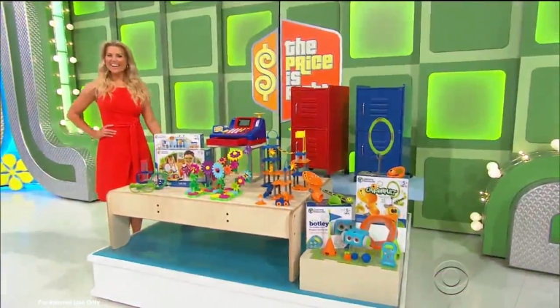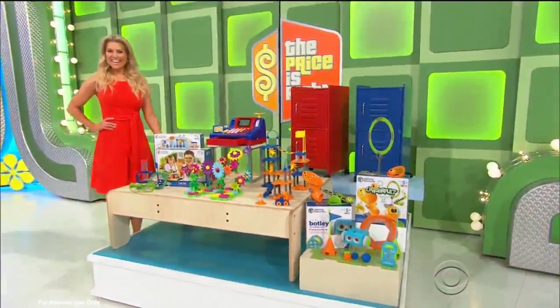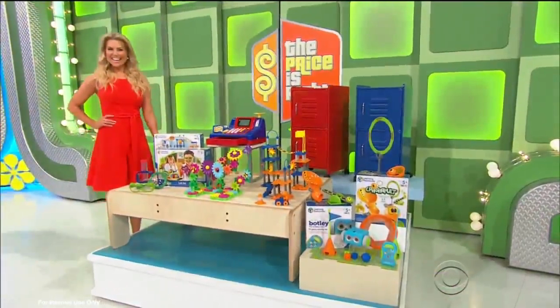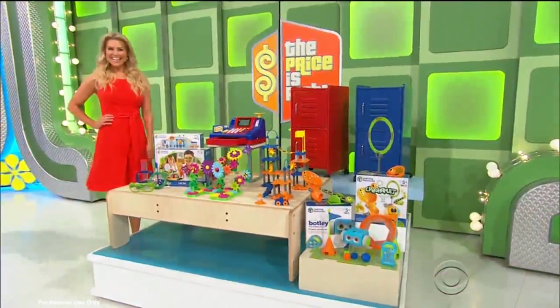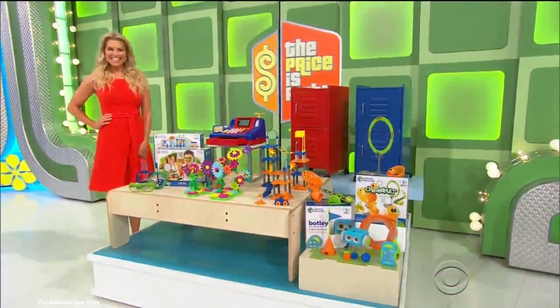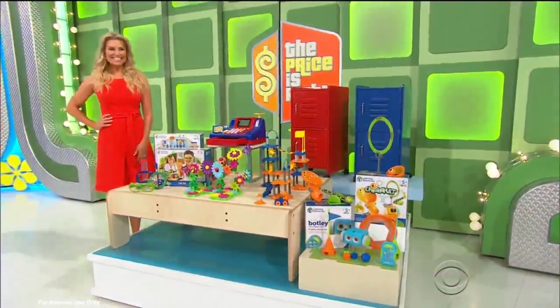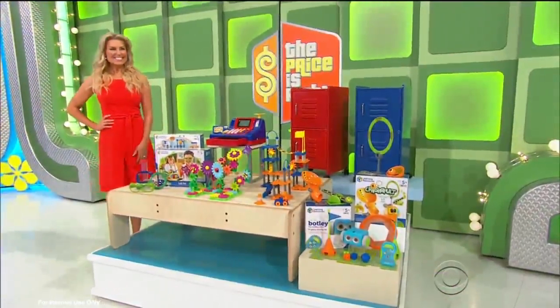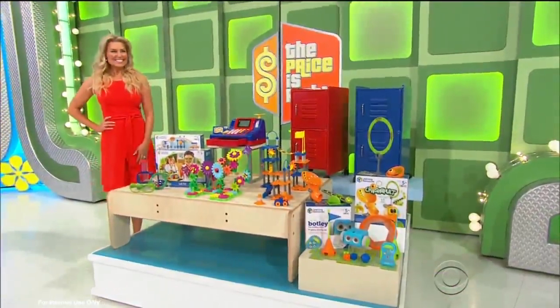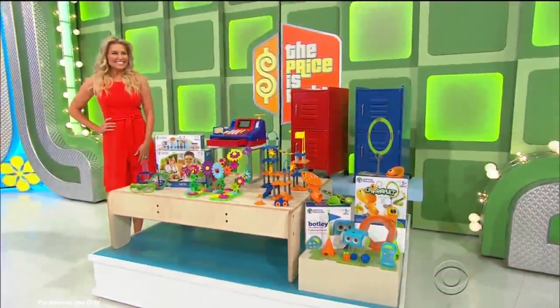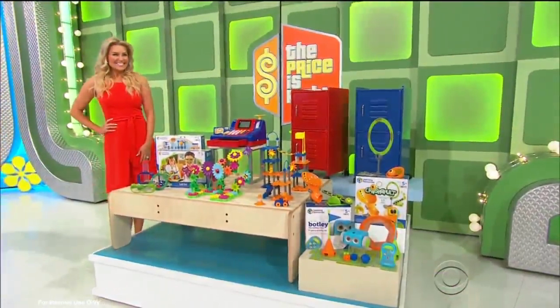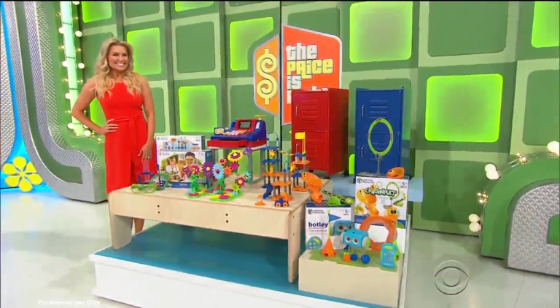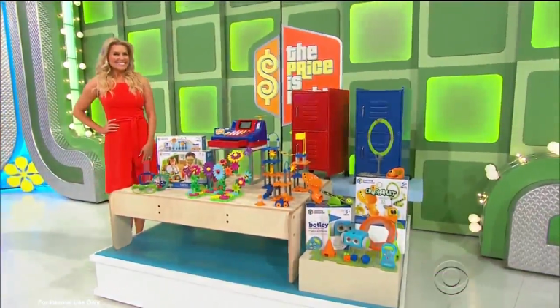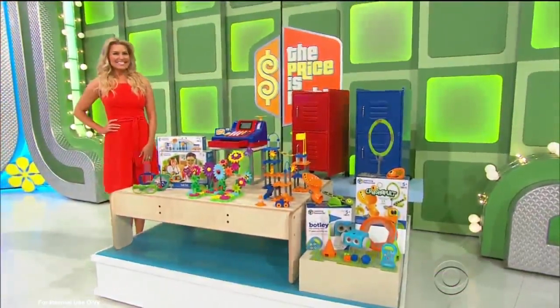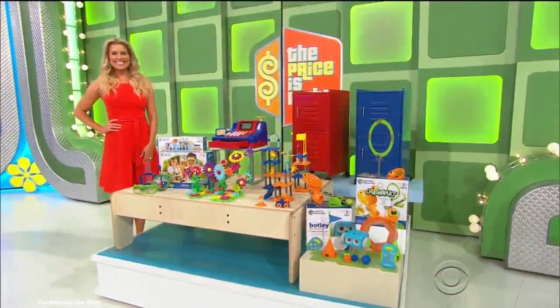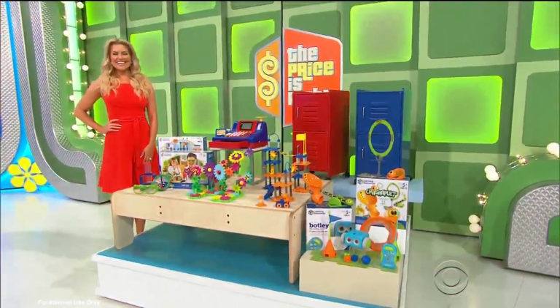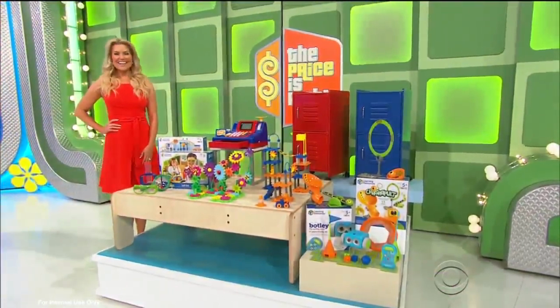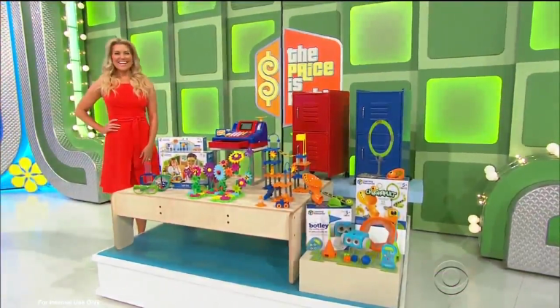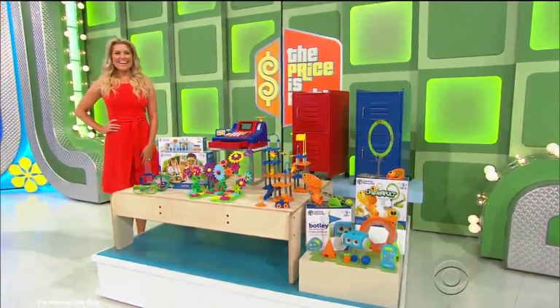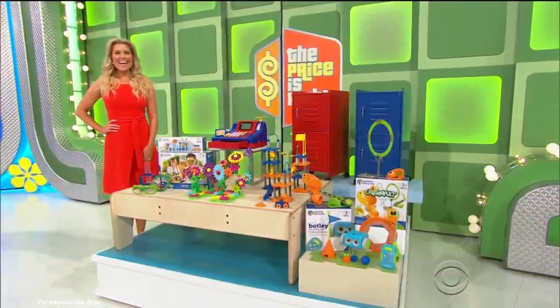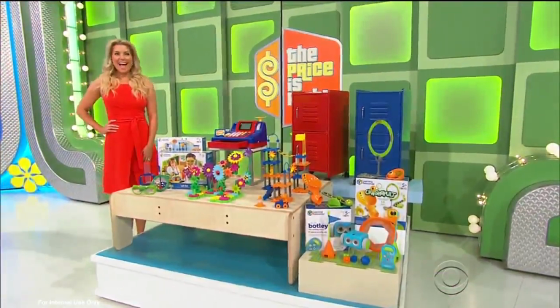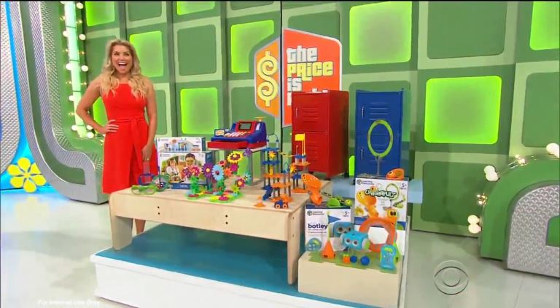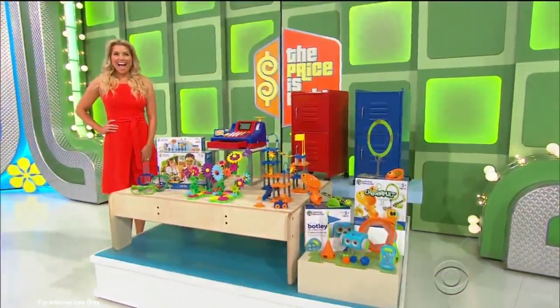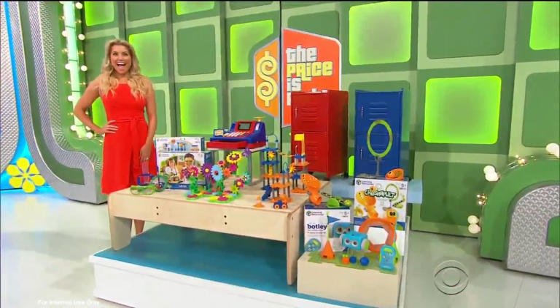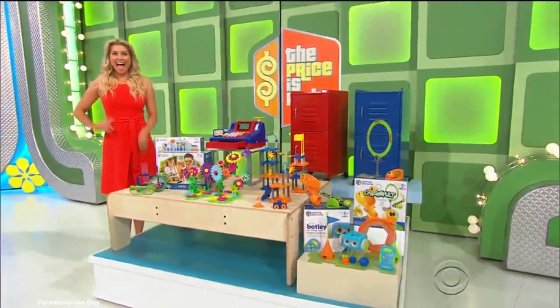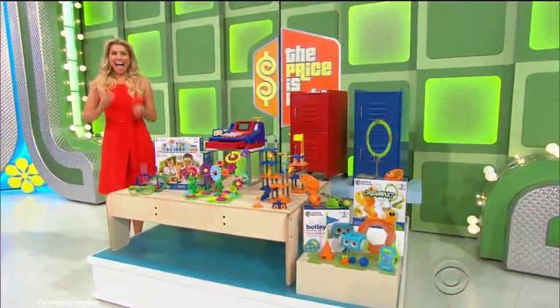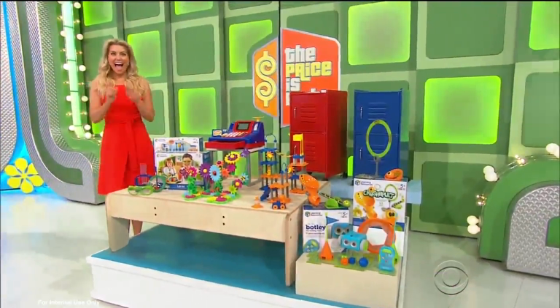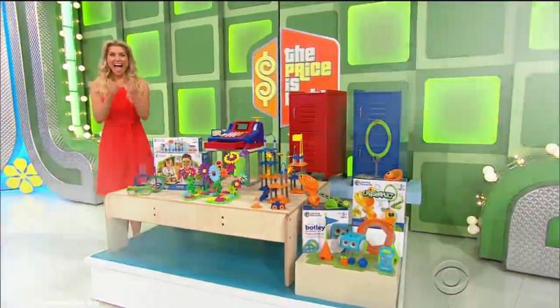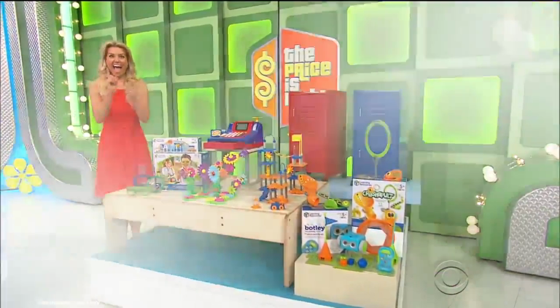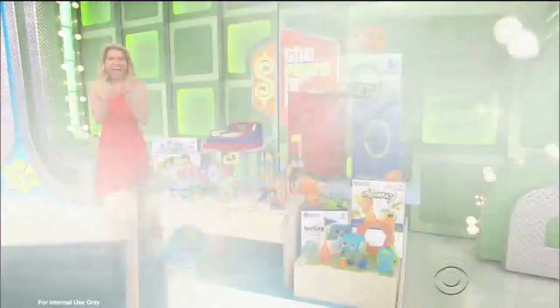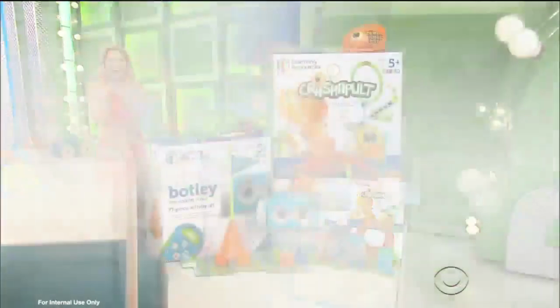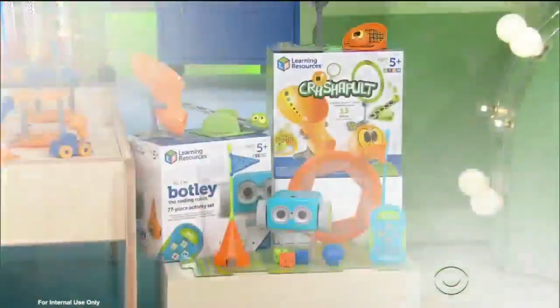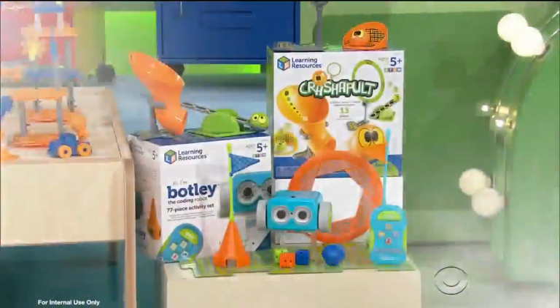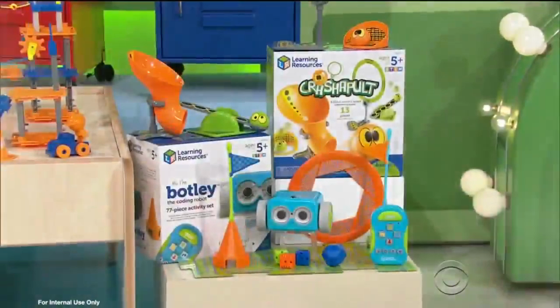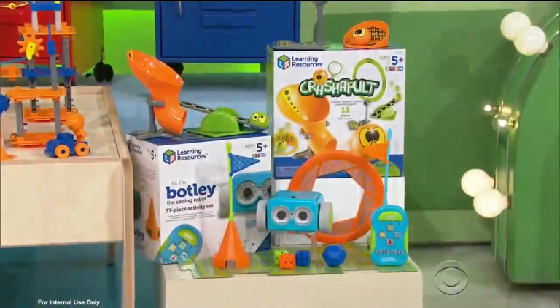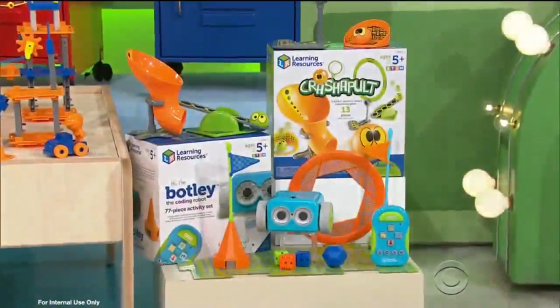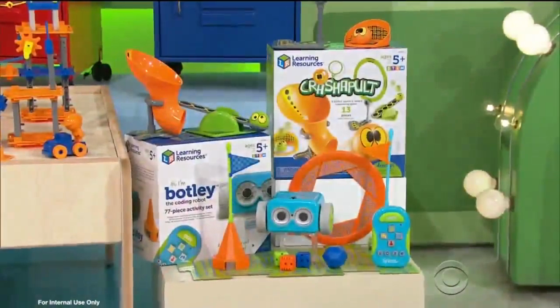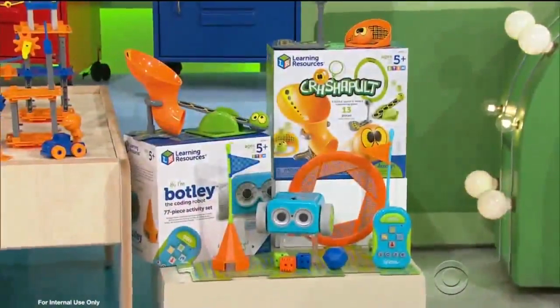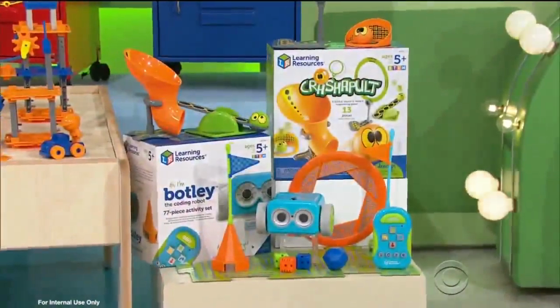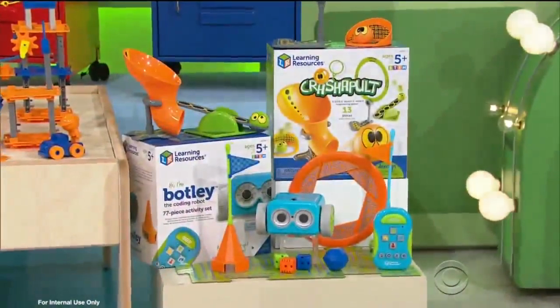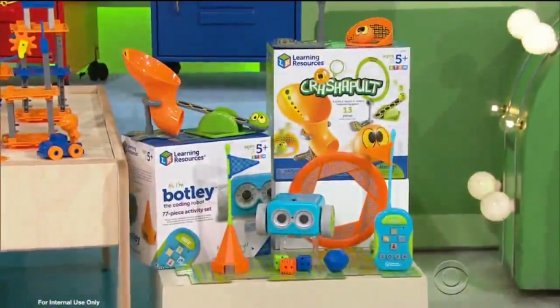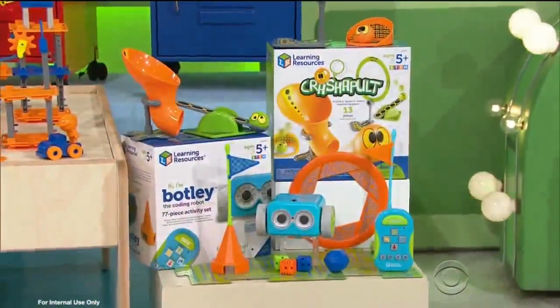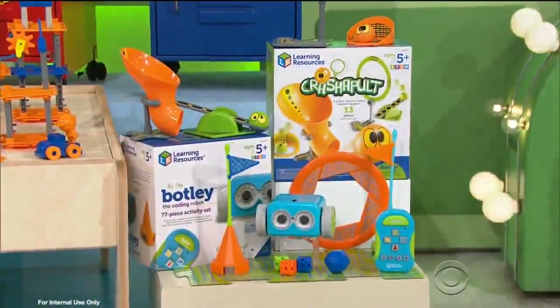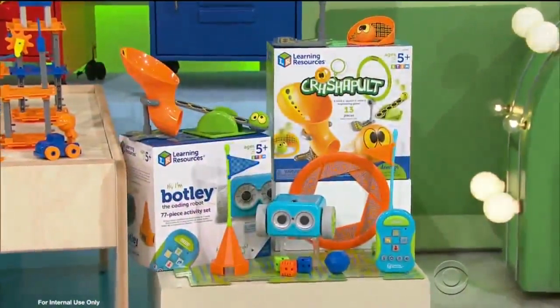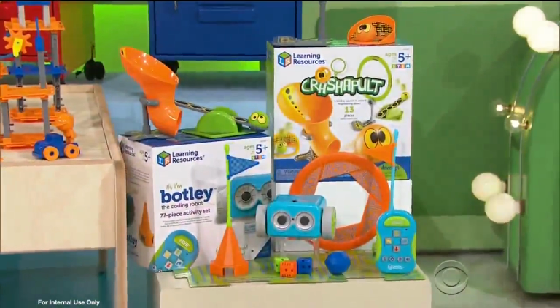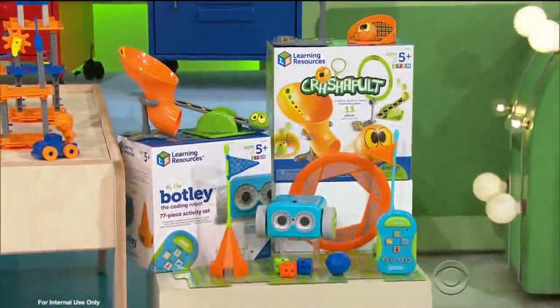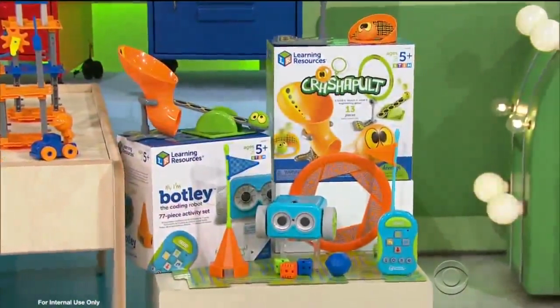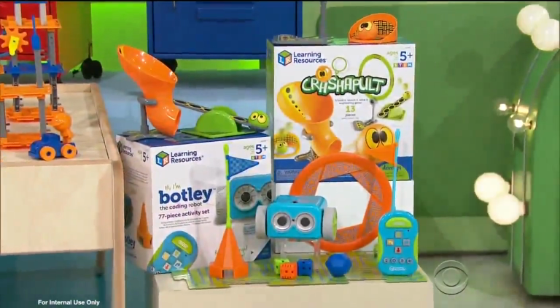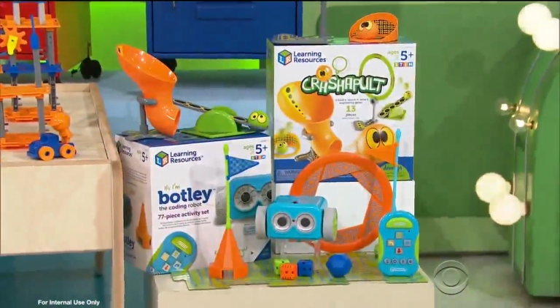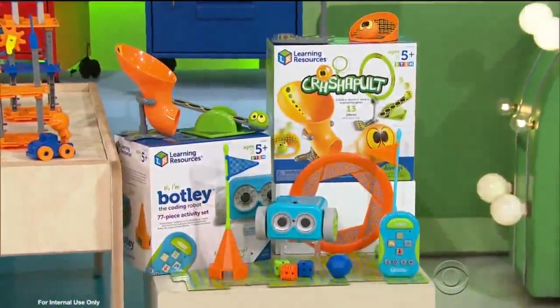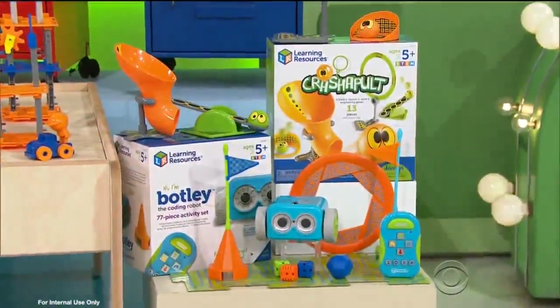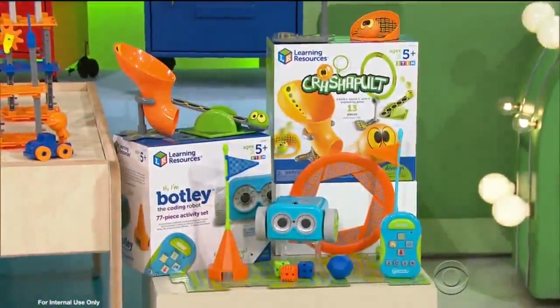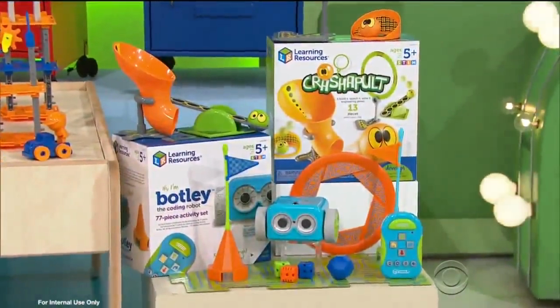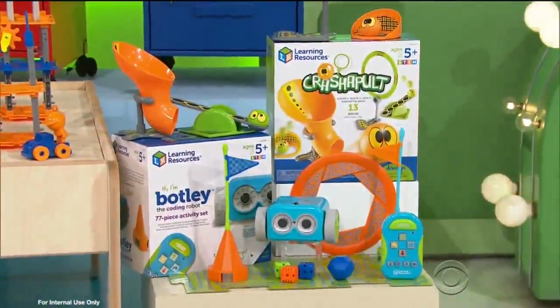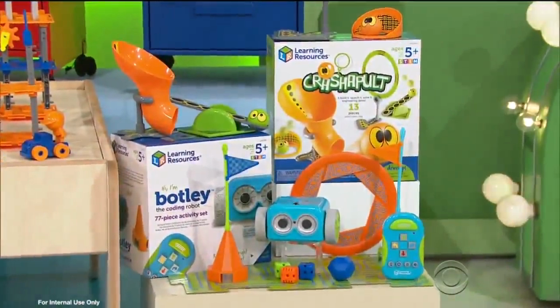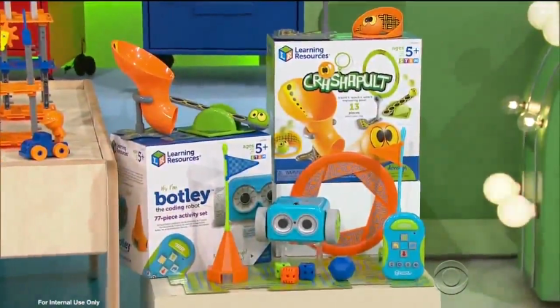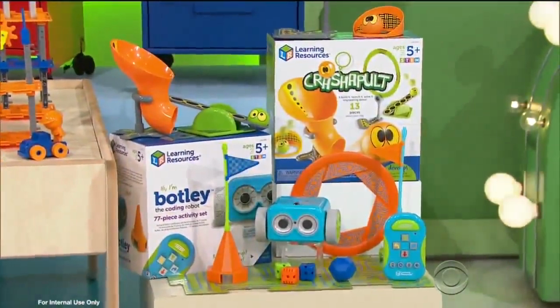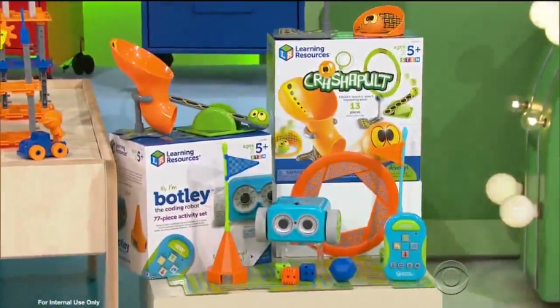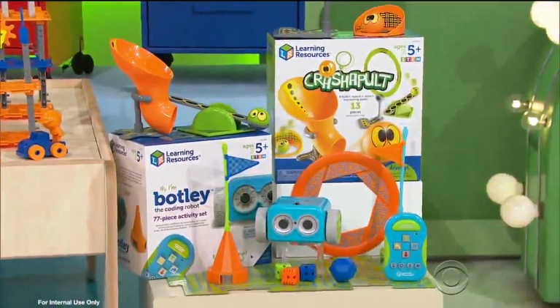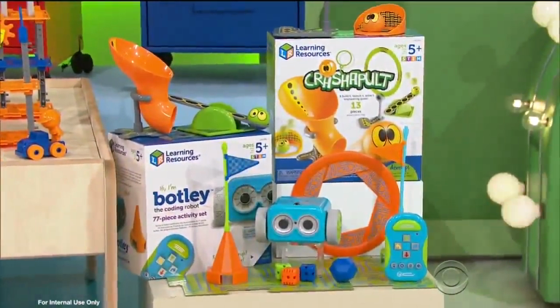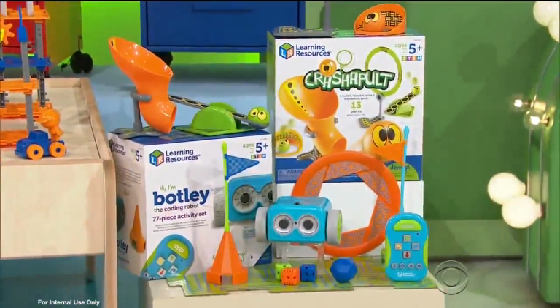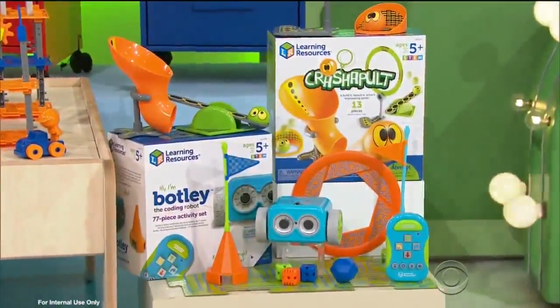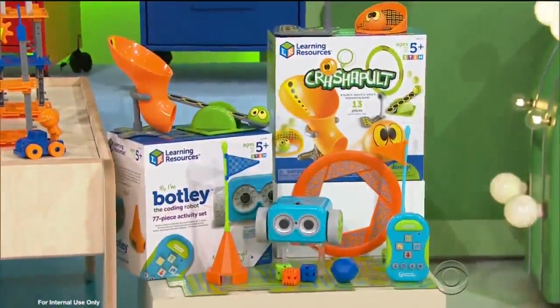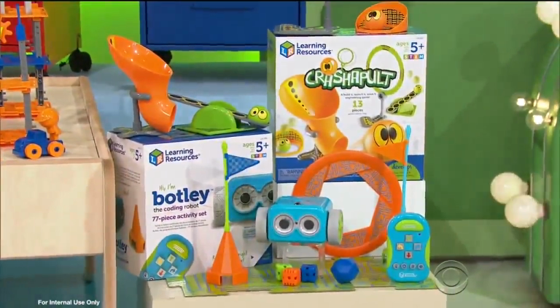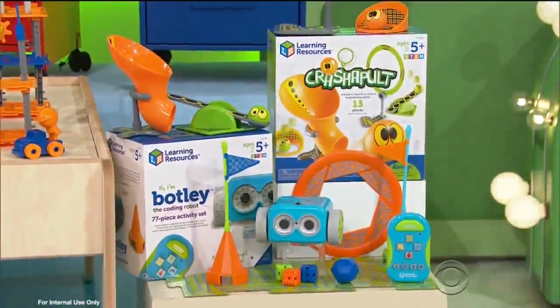I've got great news — everyone in the audience today will receive Motley the coding robot and a crashable!